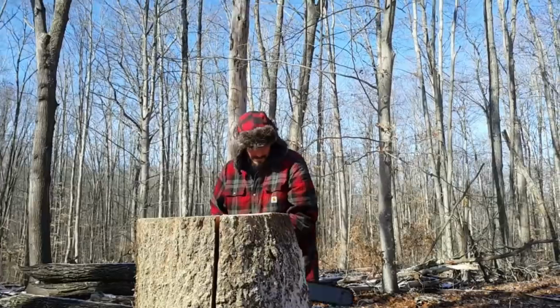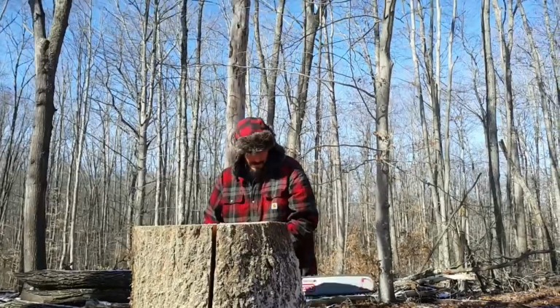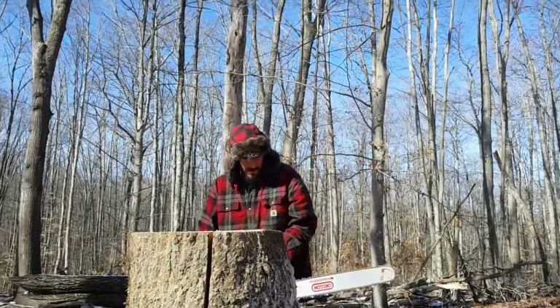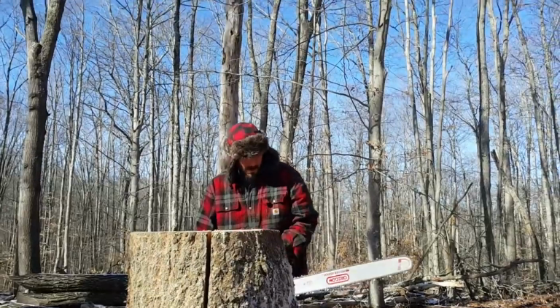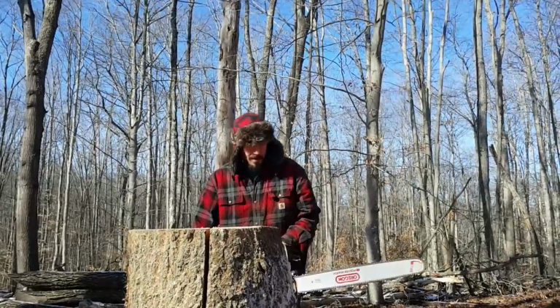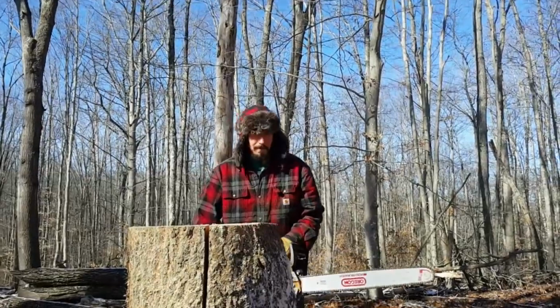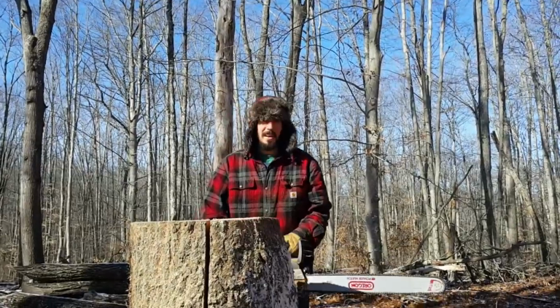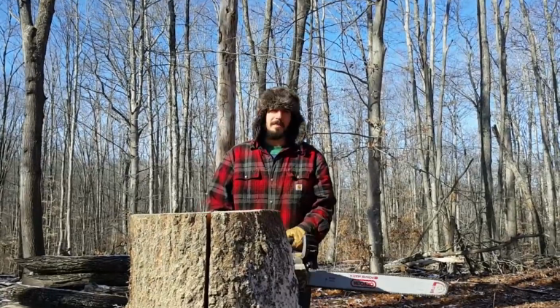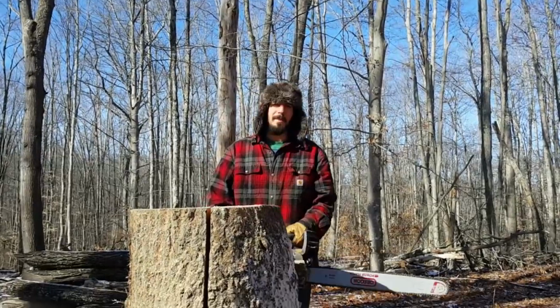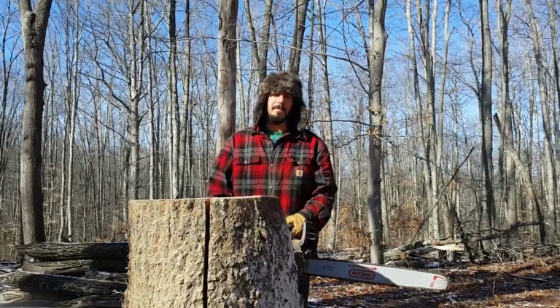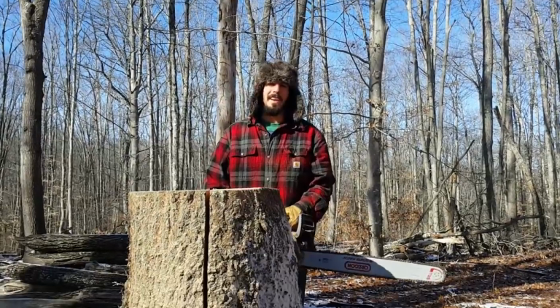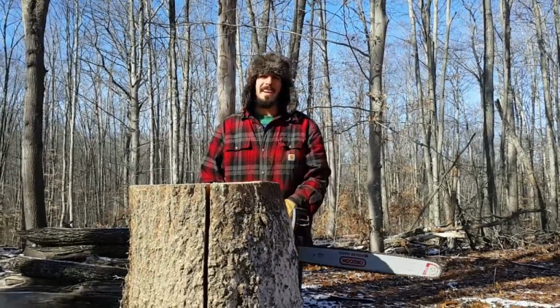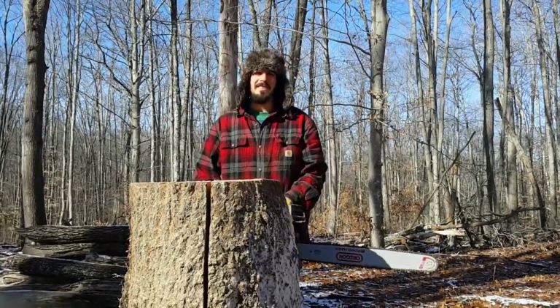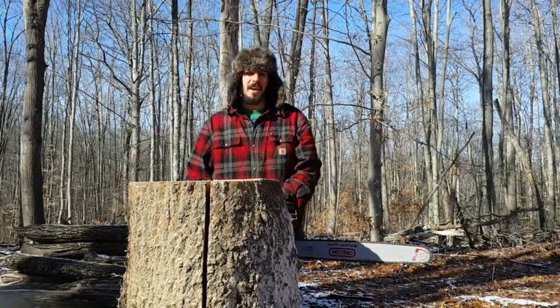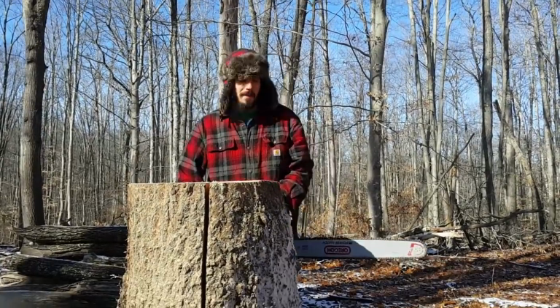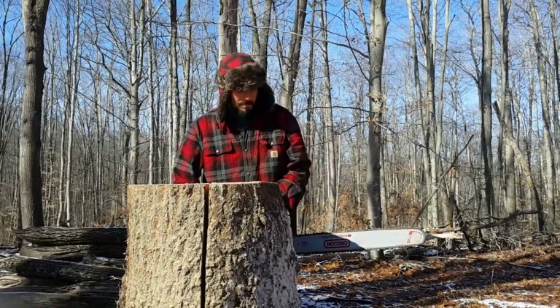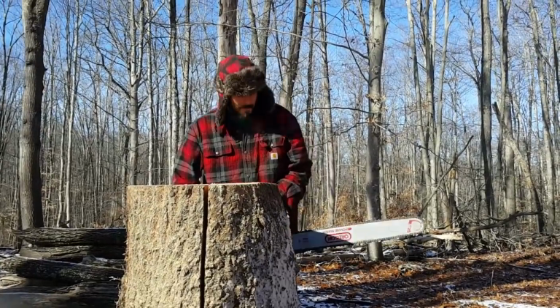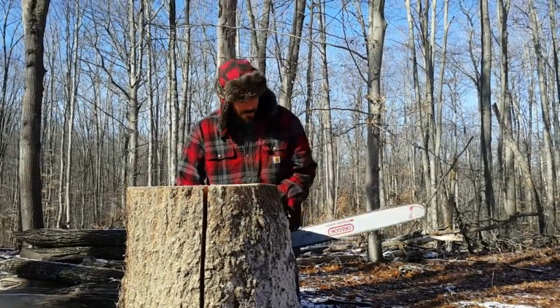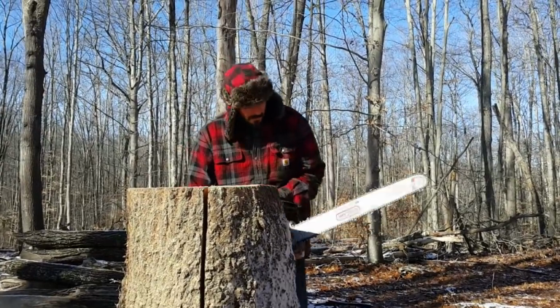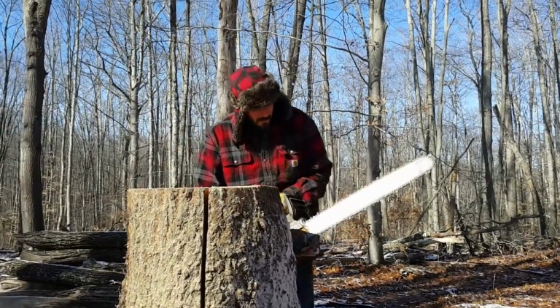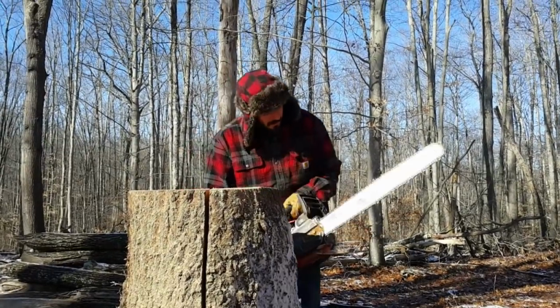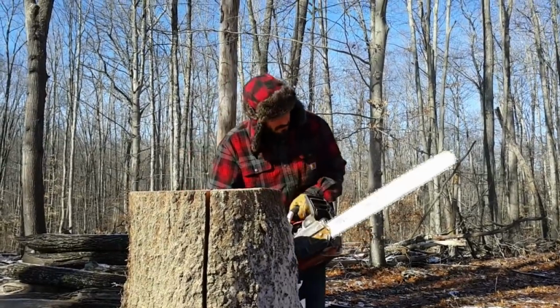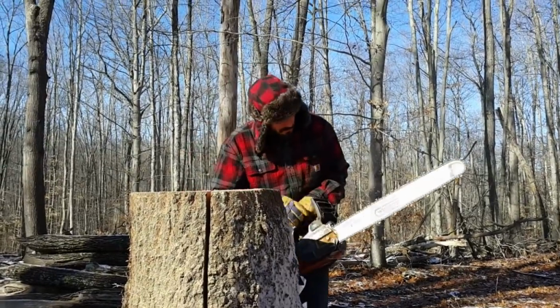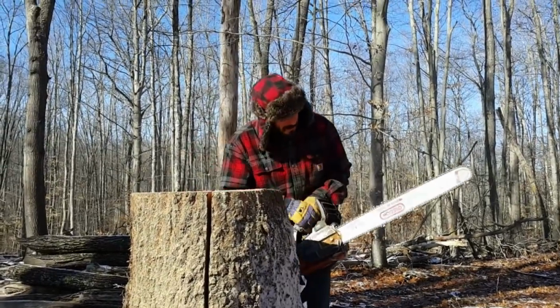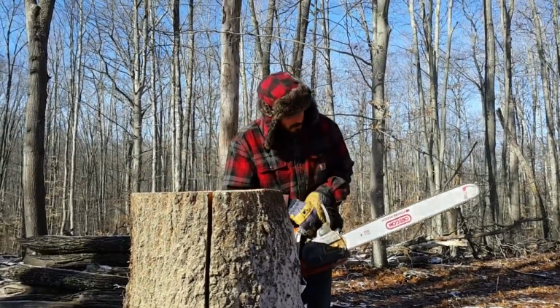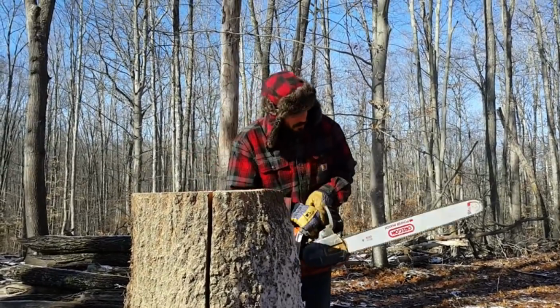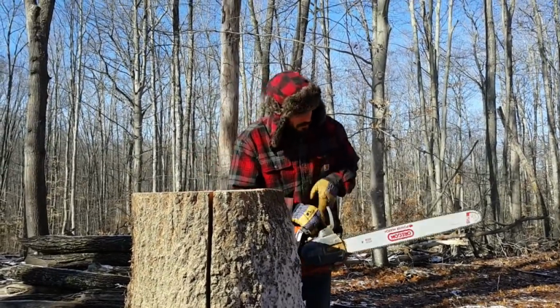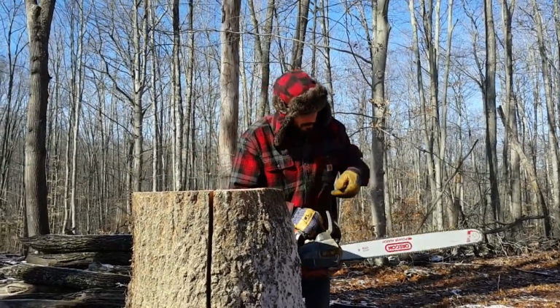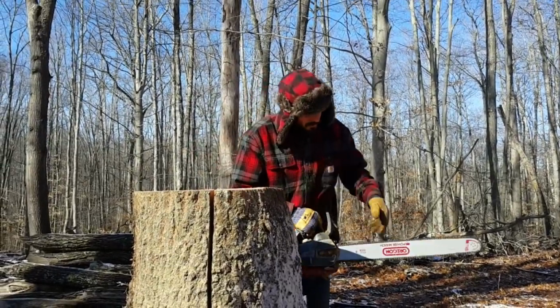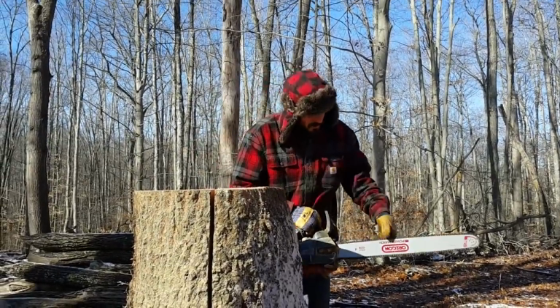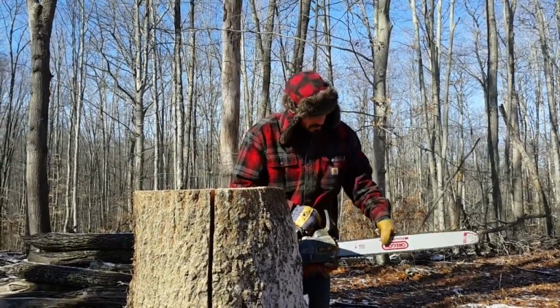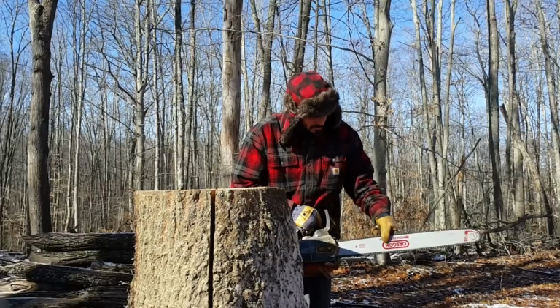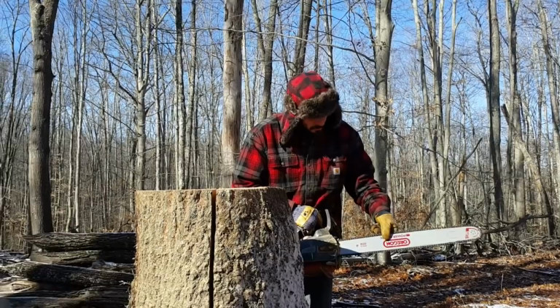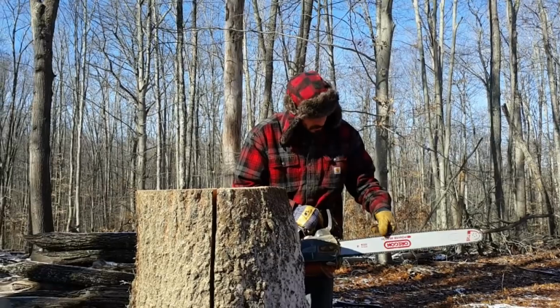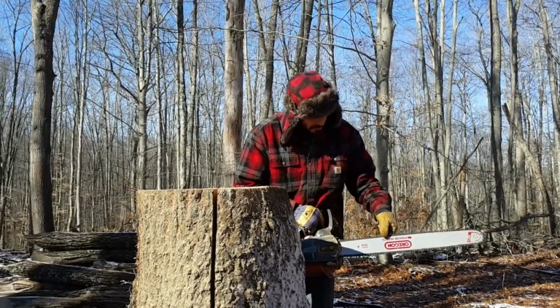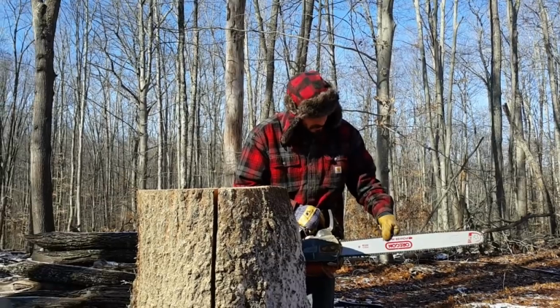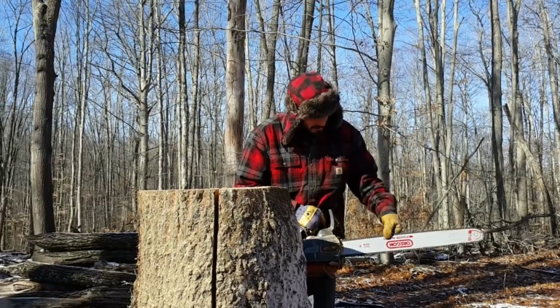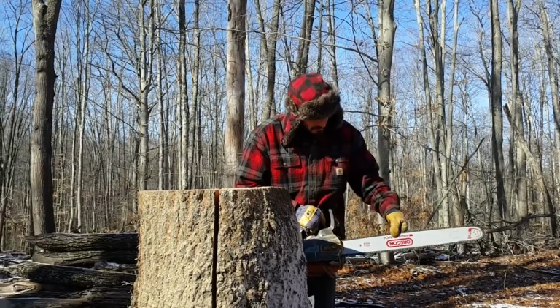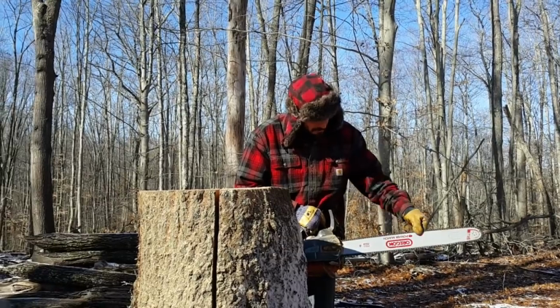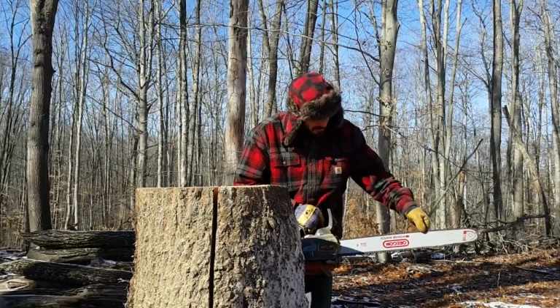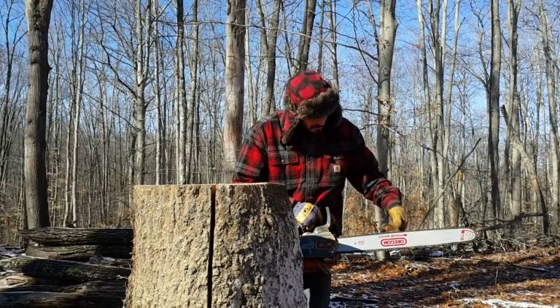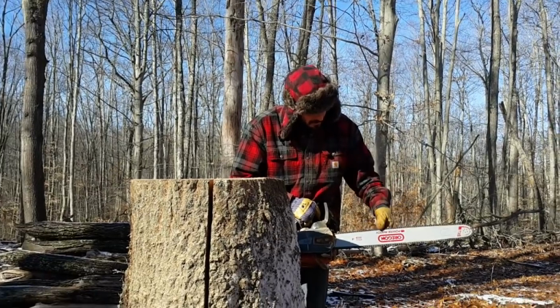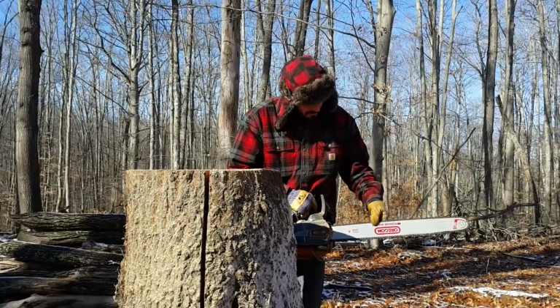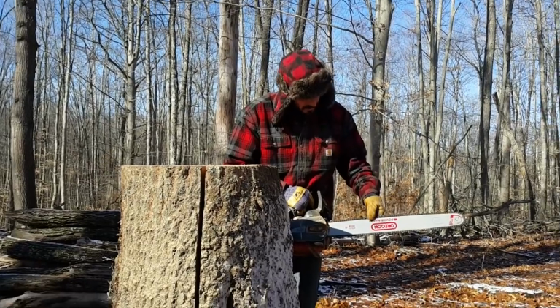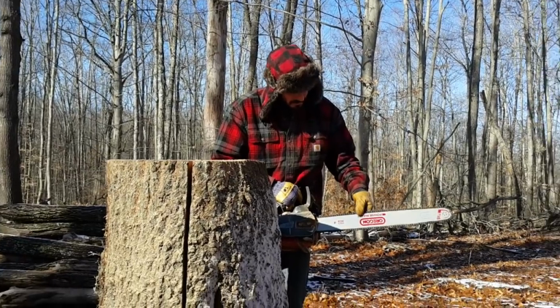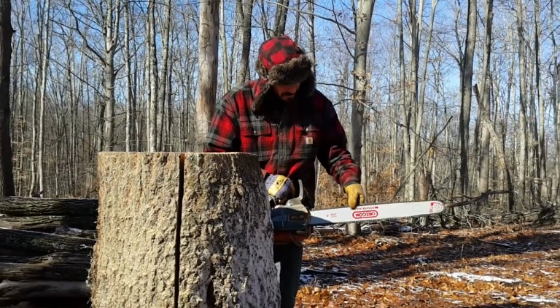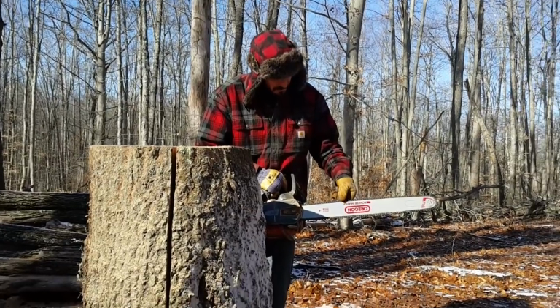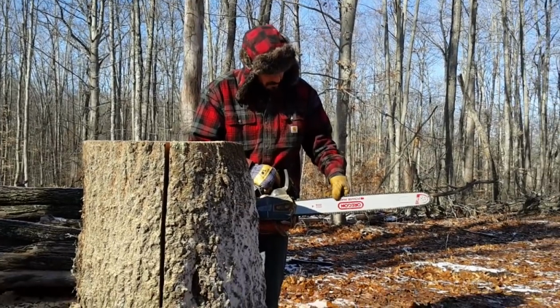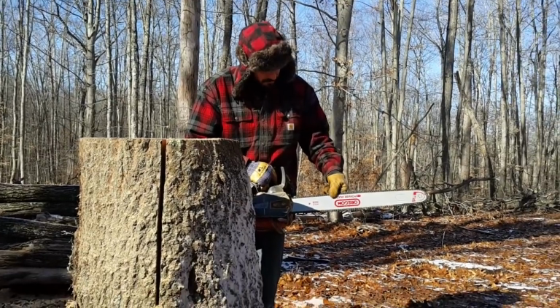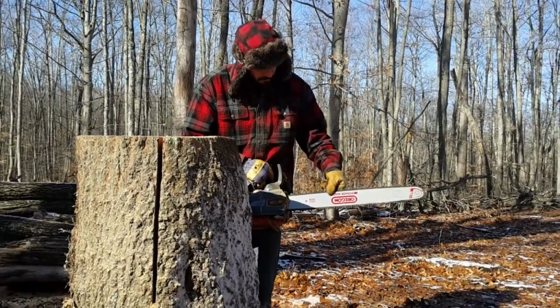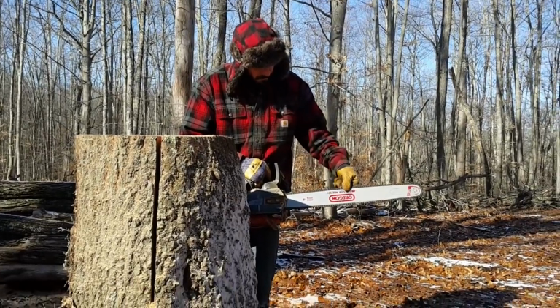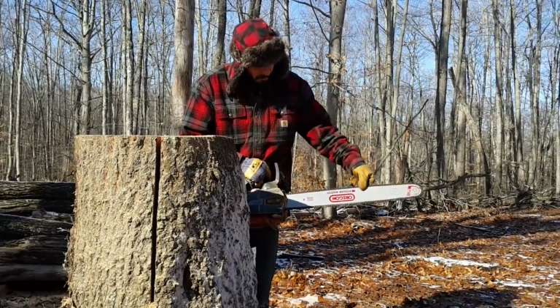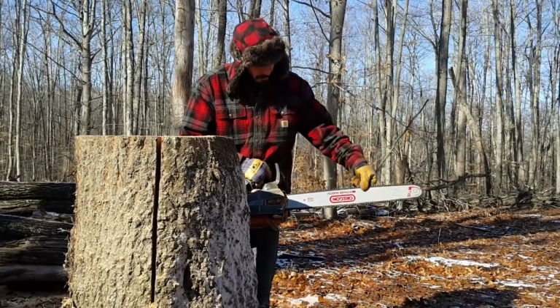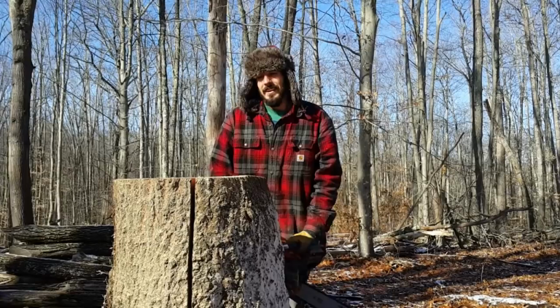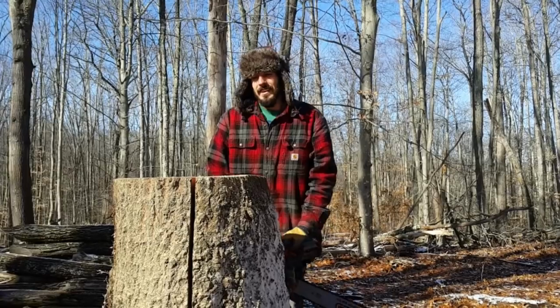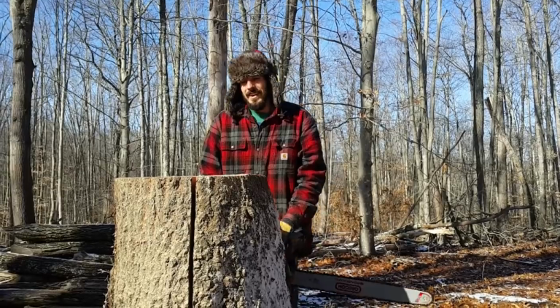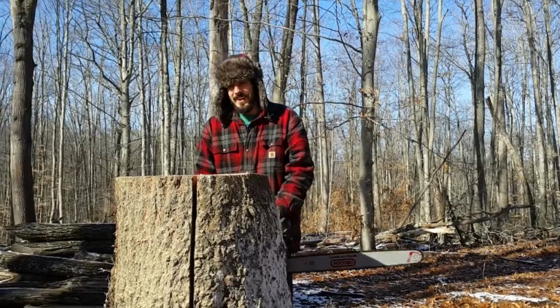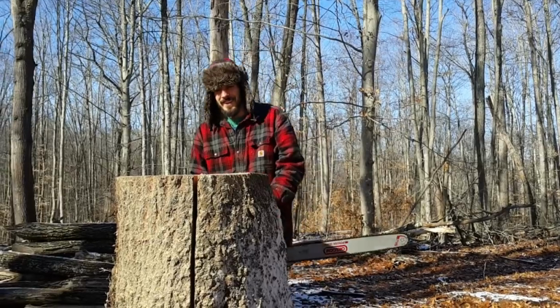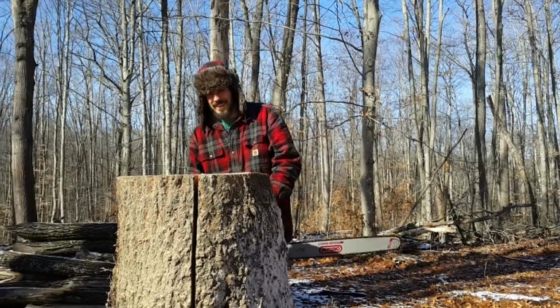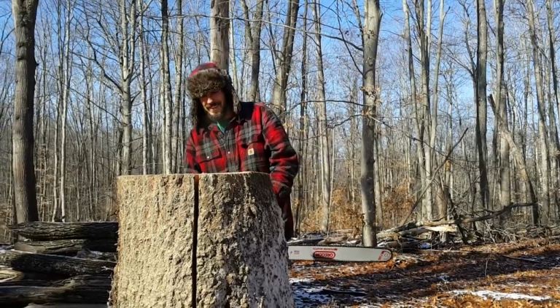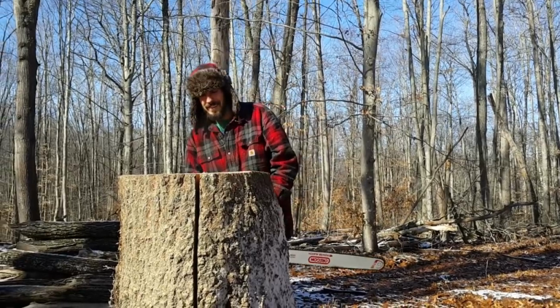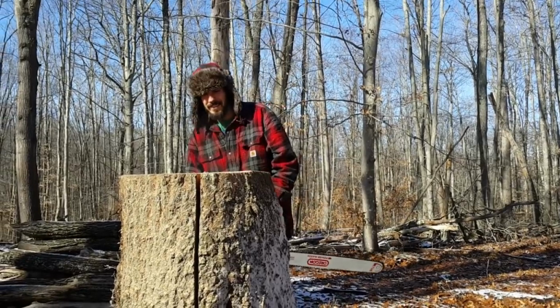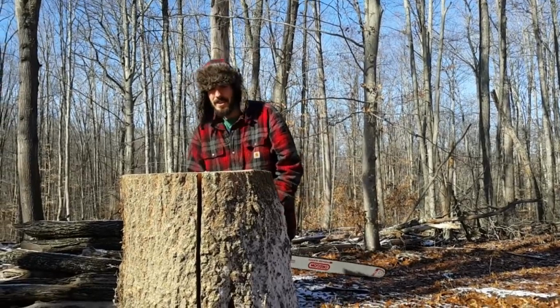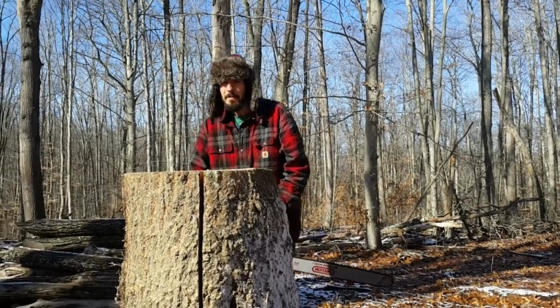I'm about to make my next cut. I like to make sure that my chain isn't stretched out too much. That's actually doing really good.